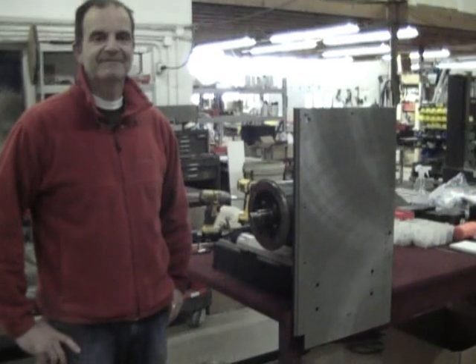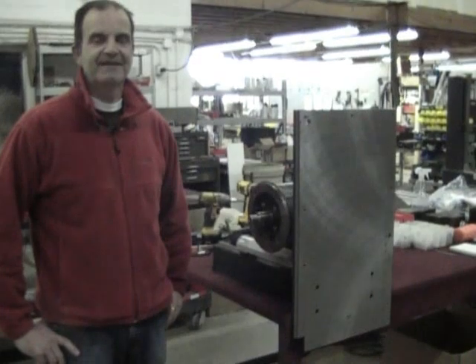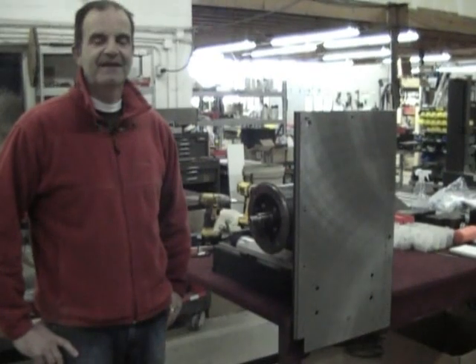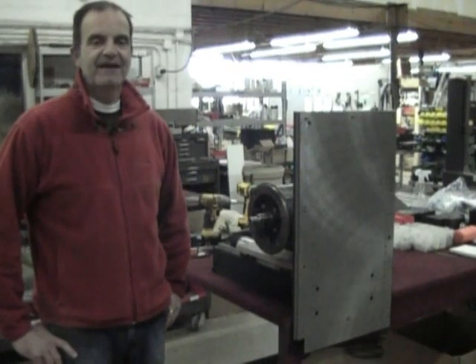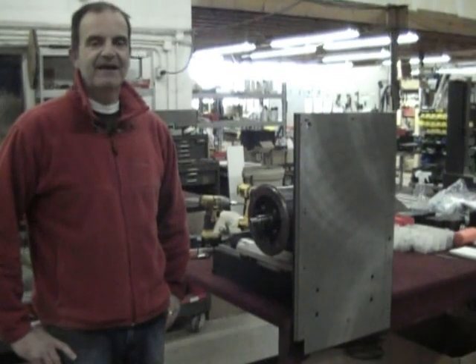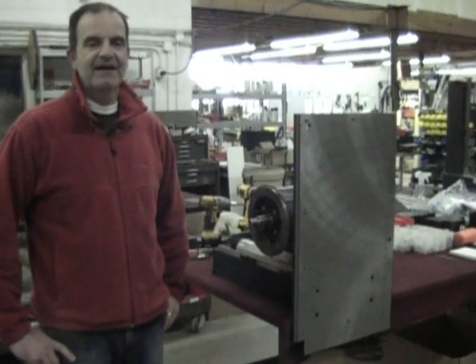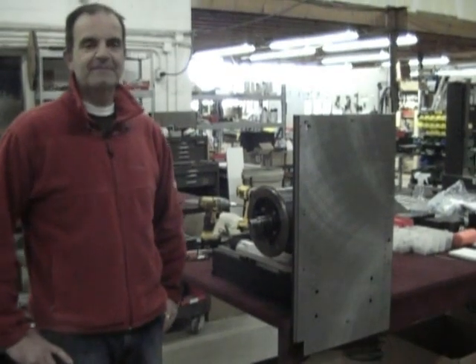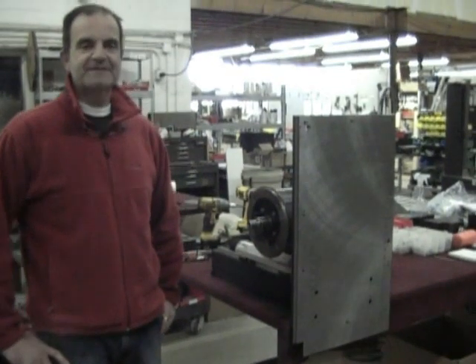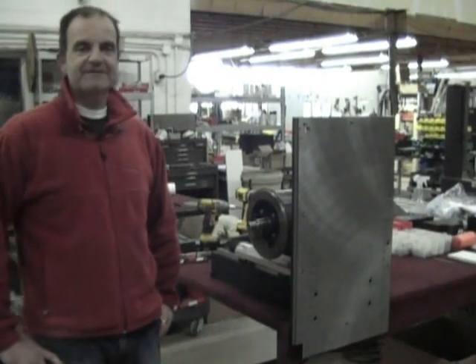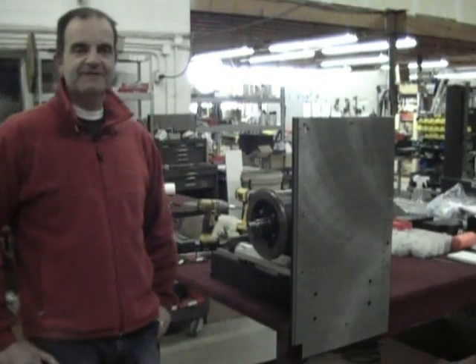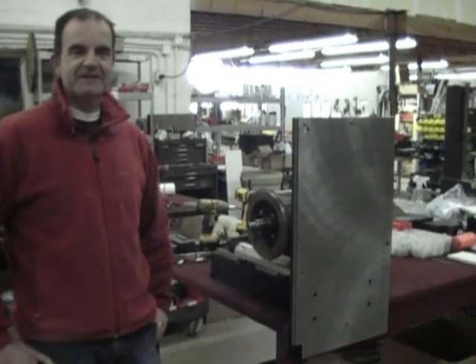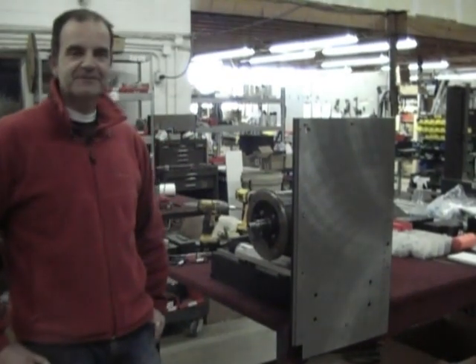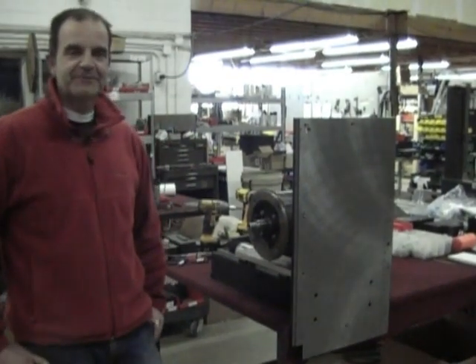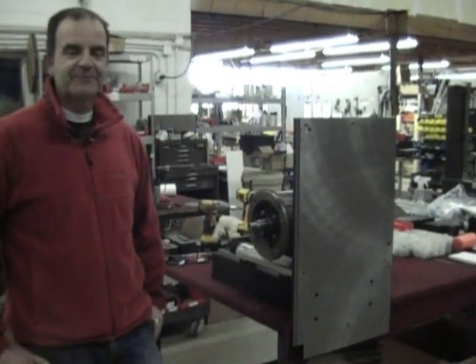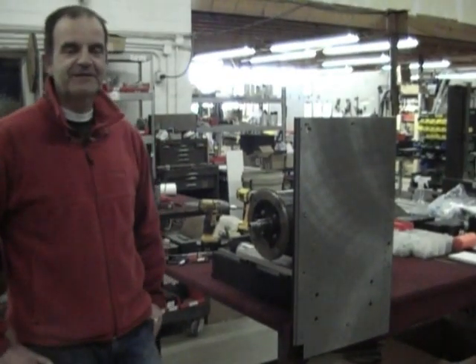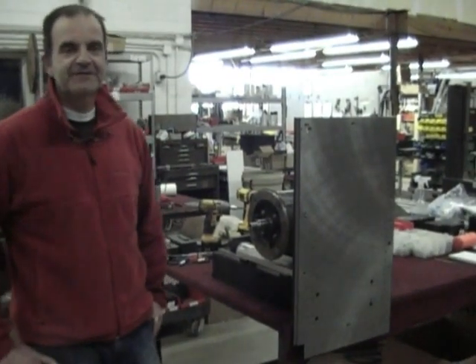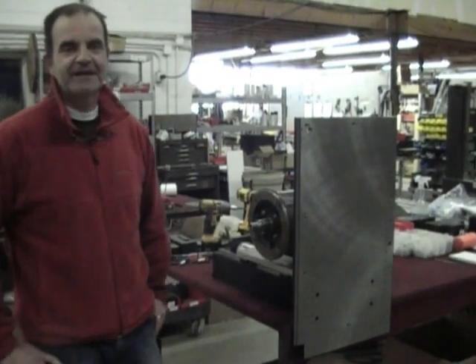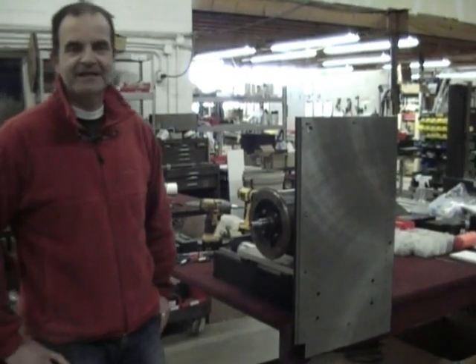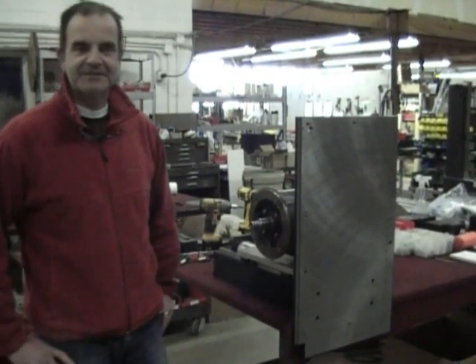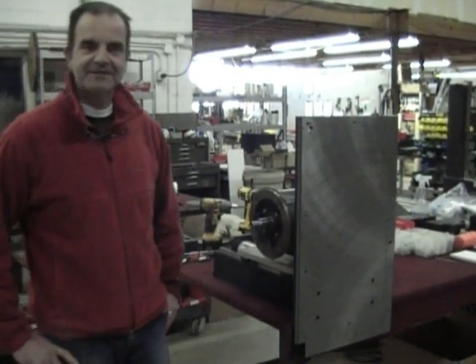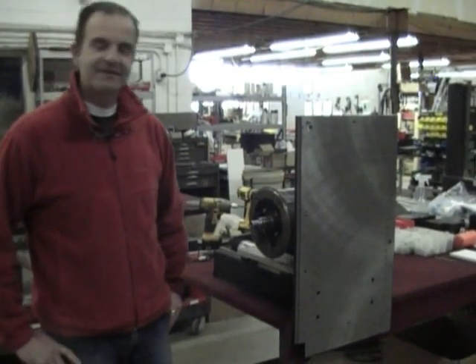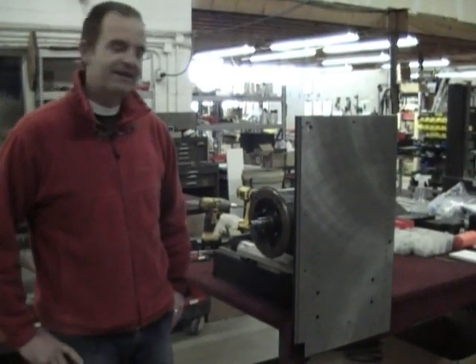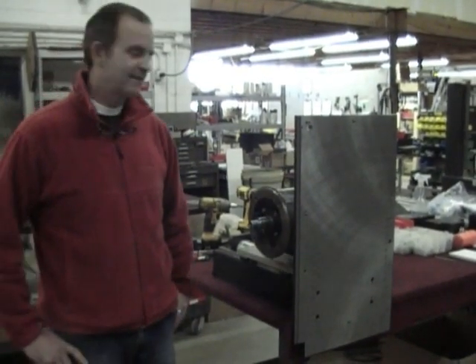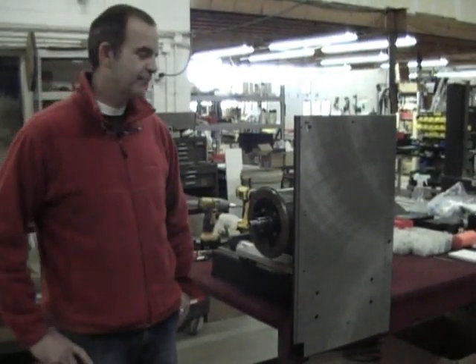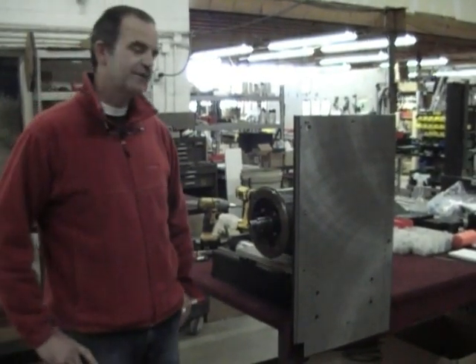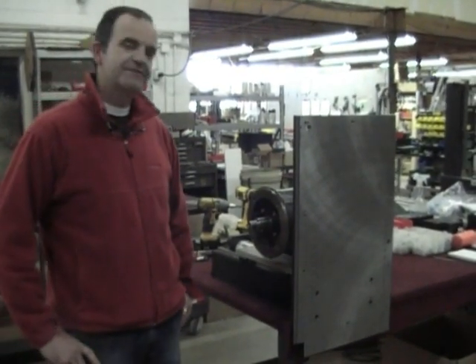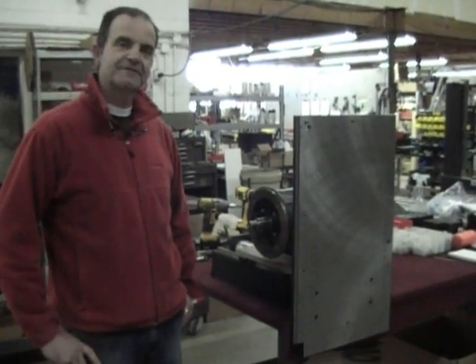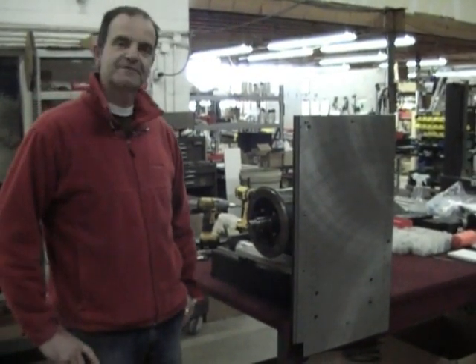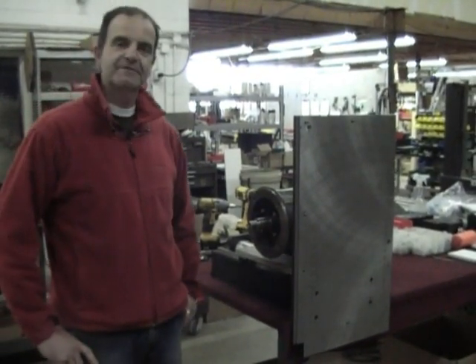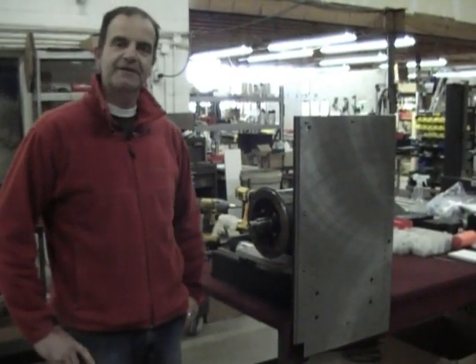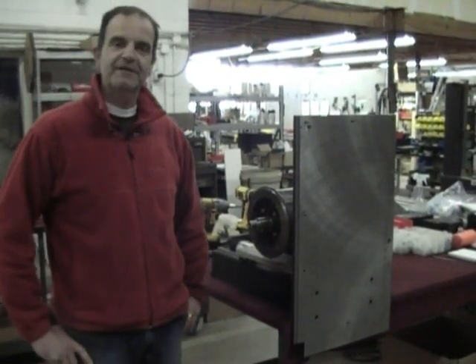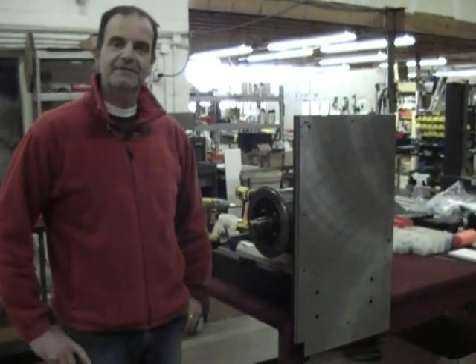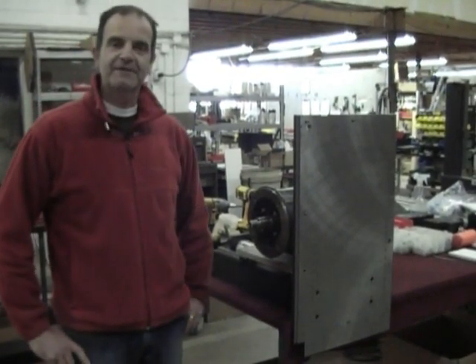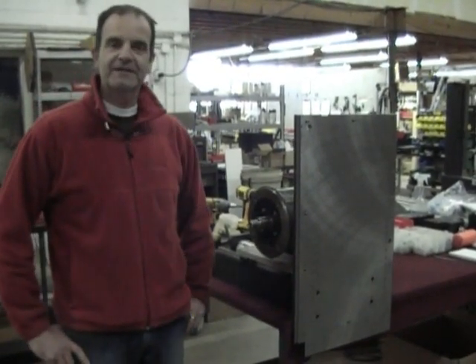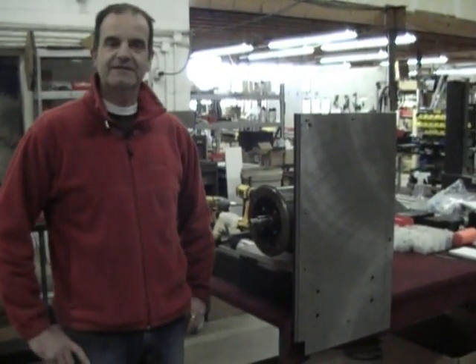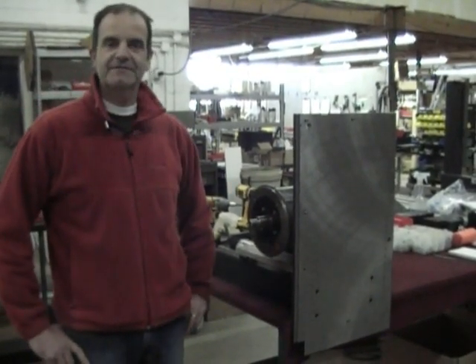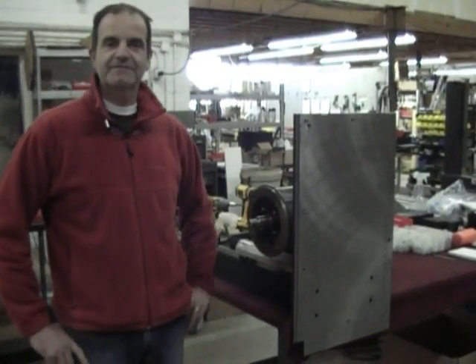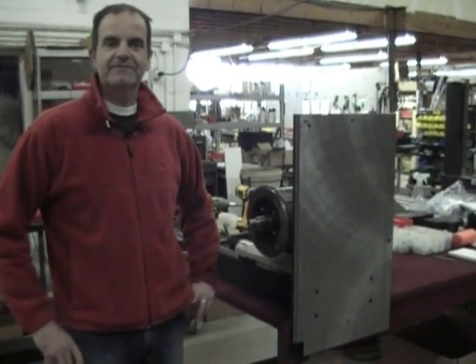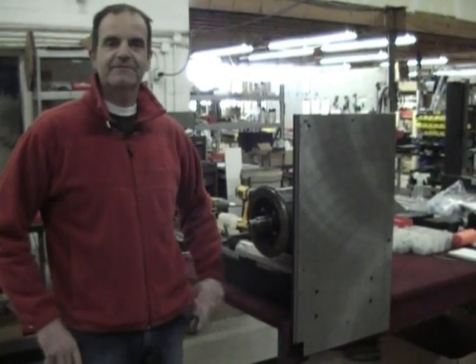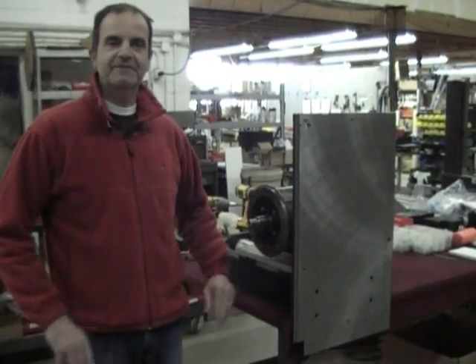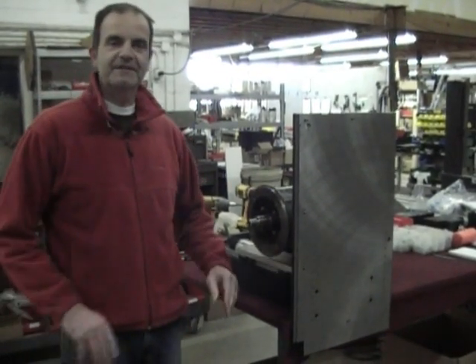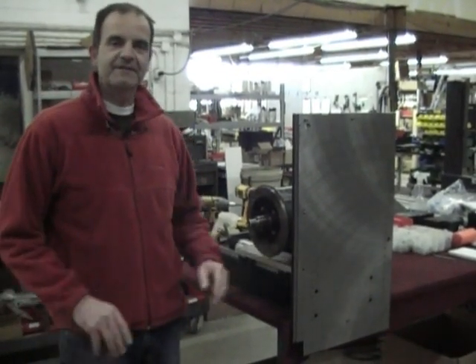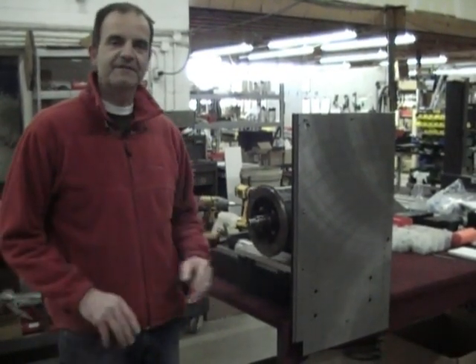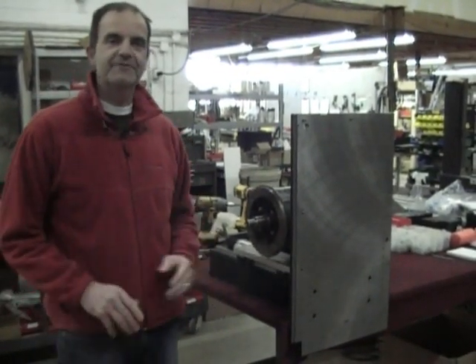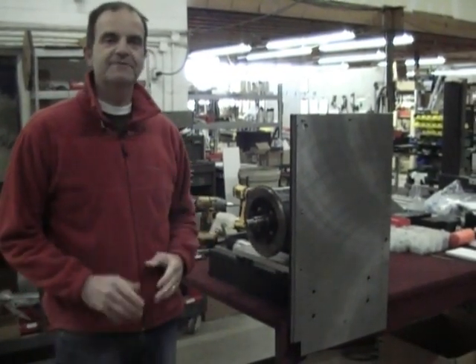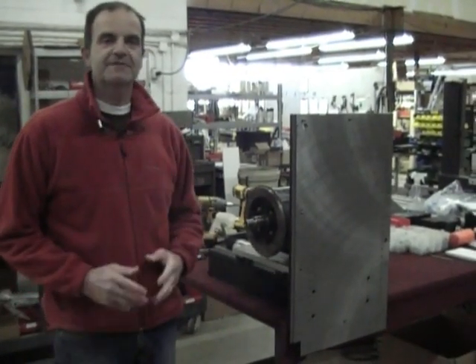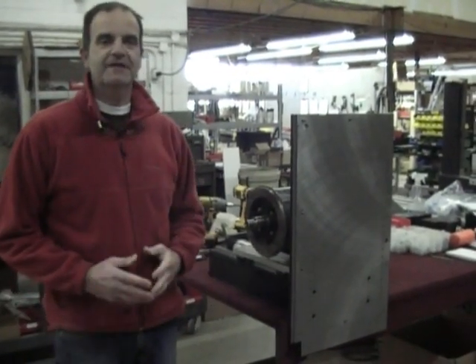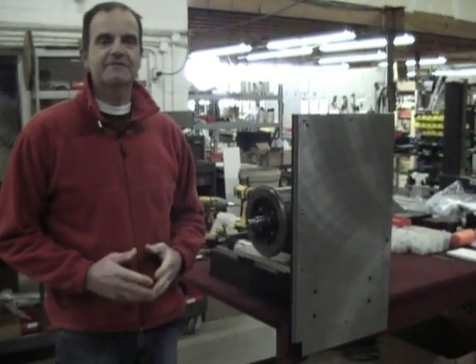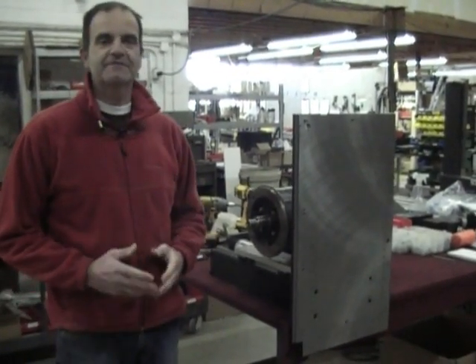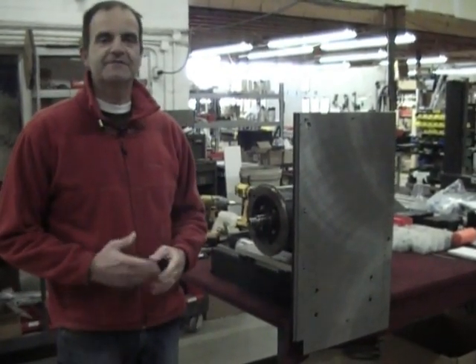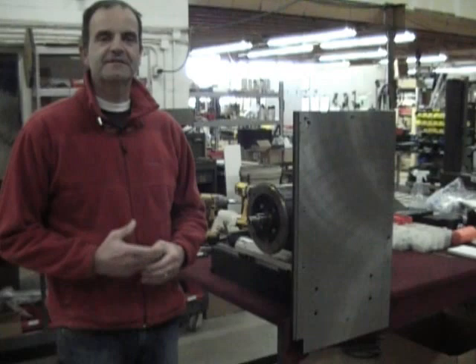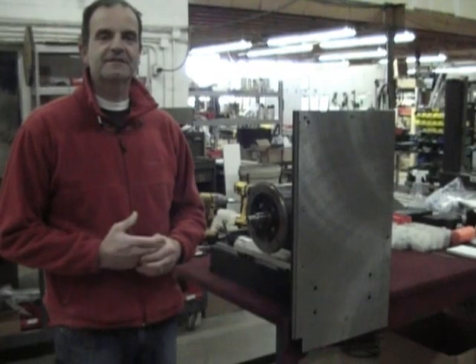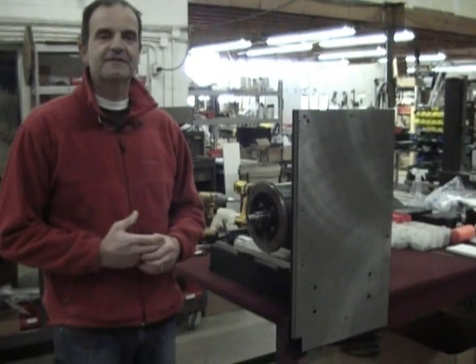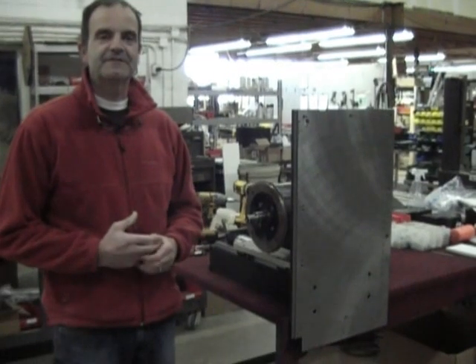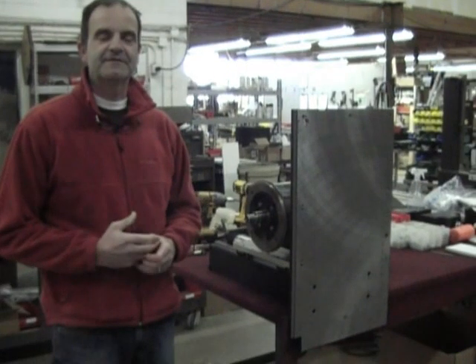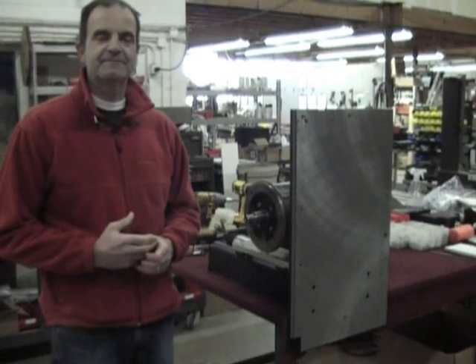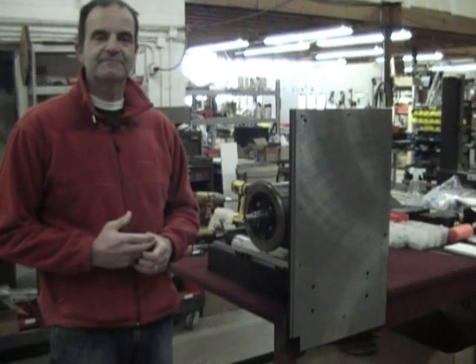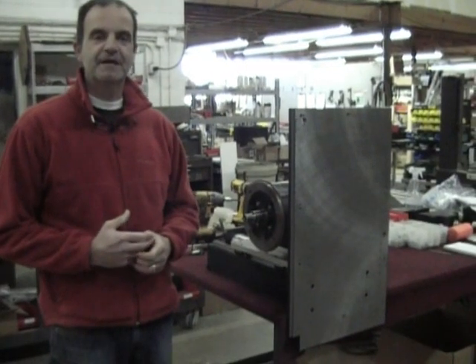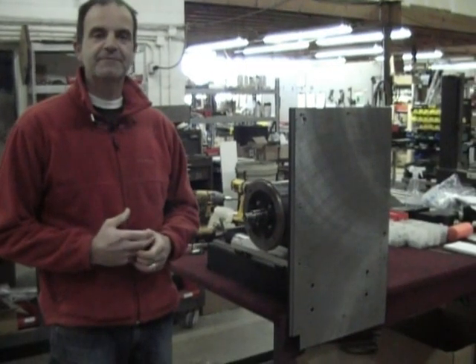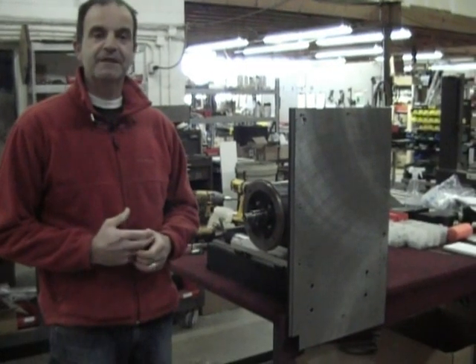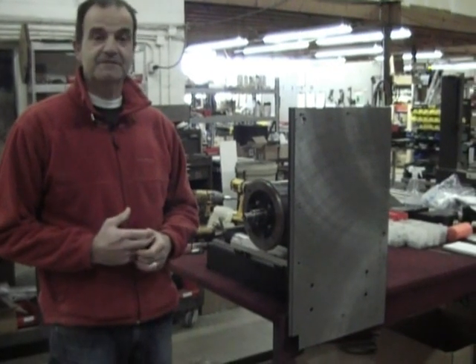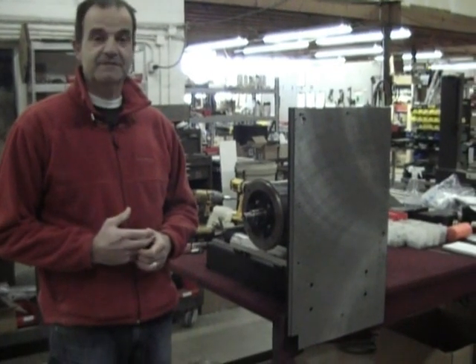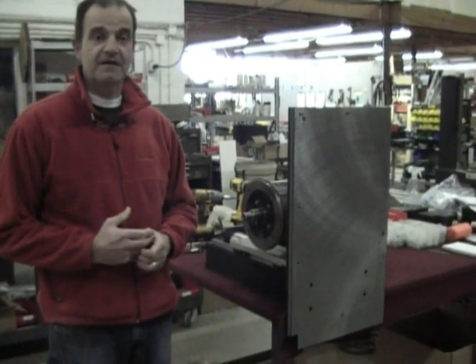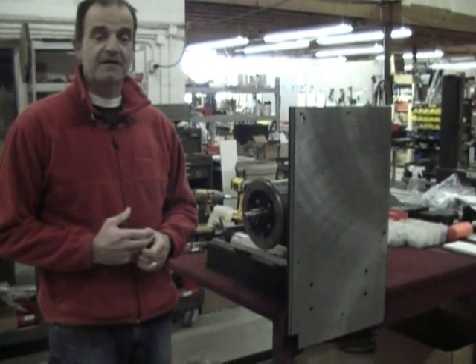Hi, I'm Steve Hoscher with Razor Gauge and I'm going to explain the mechanism for the new Cyclone 600 upcut saw.